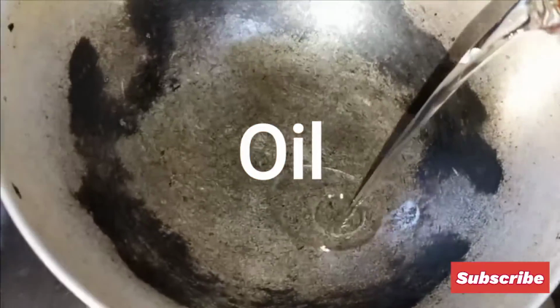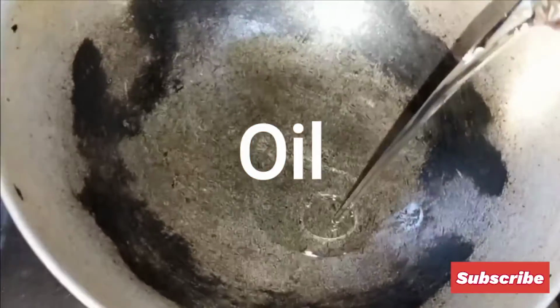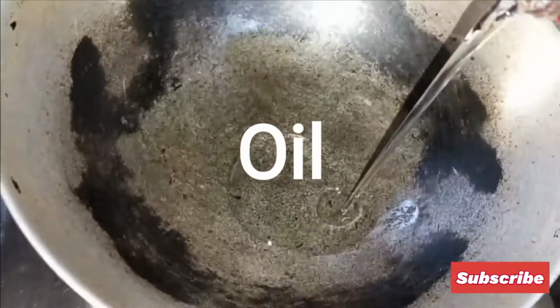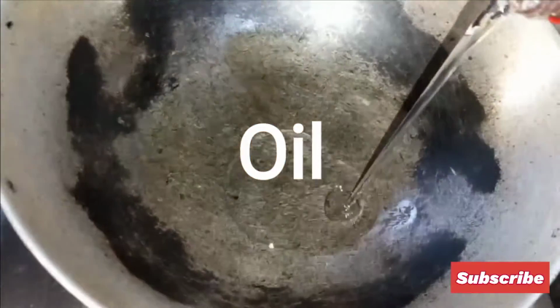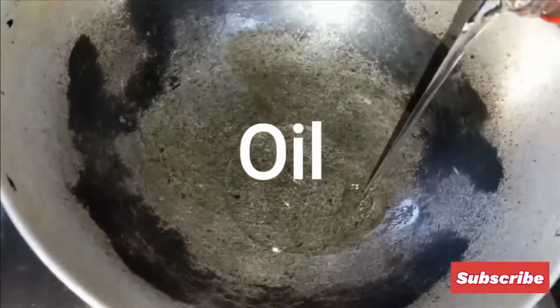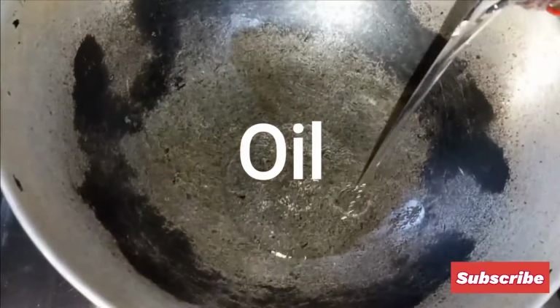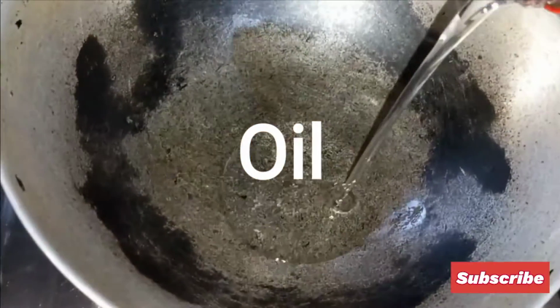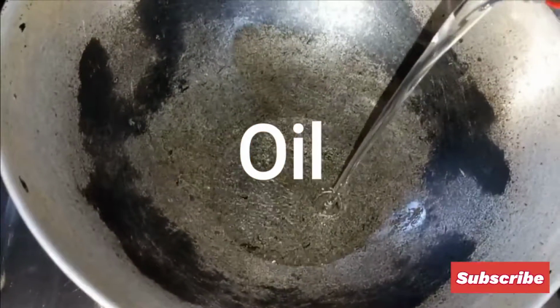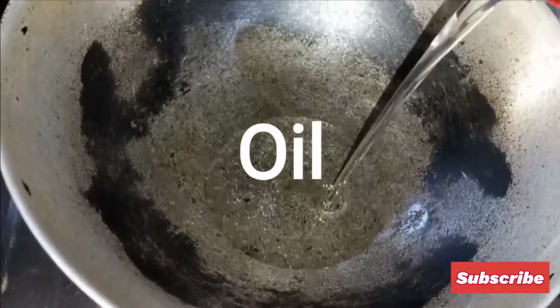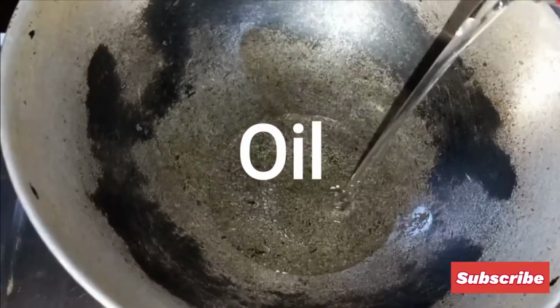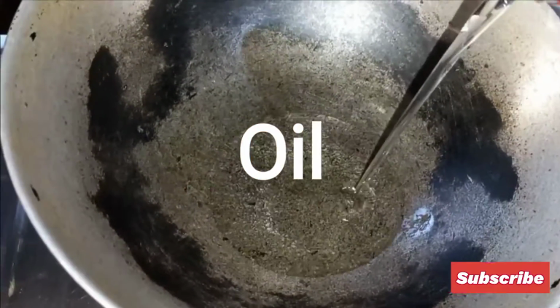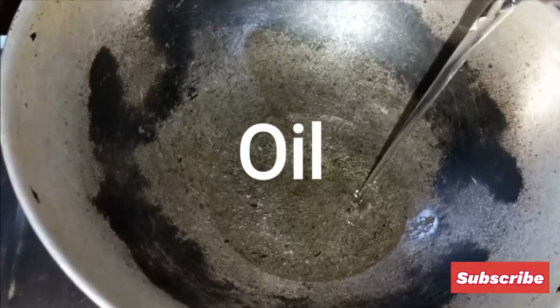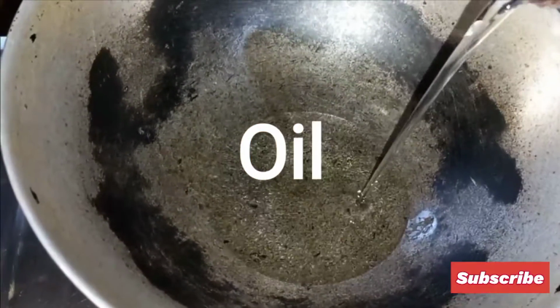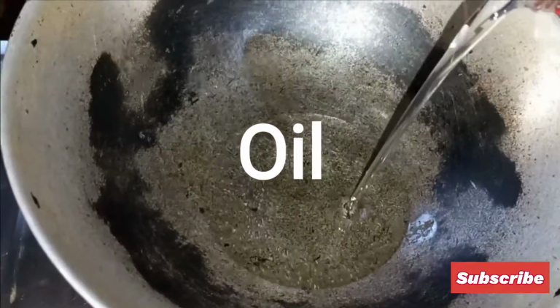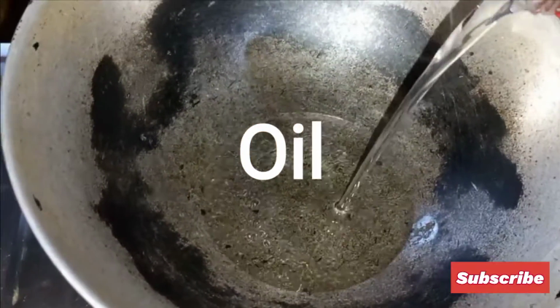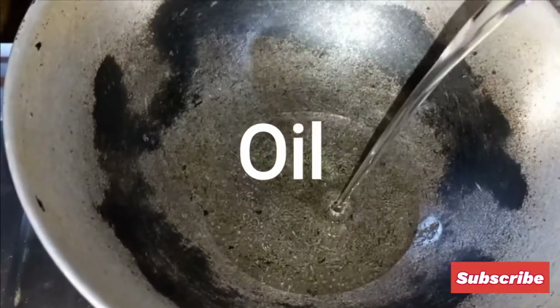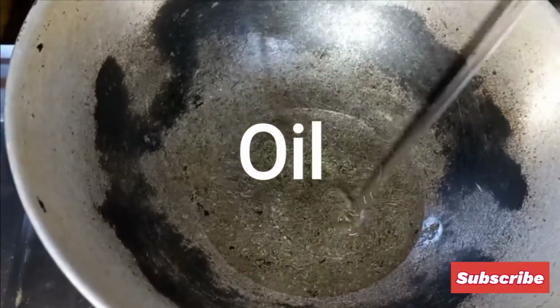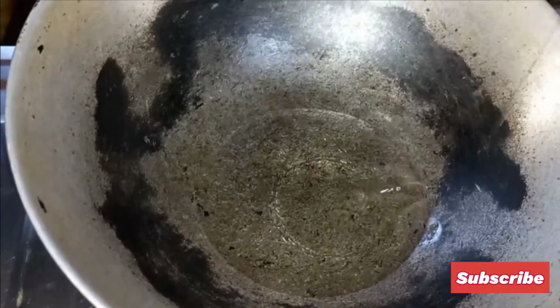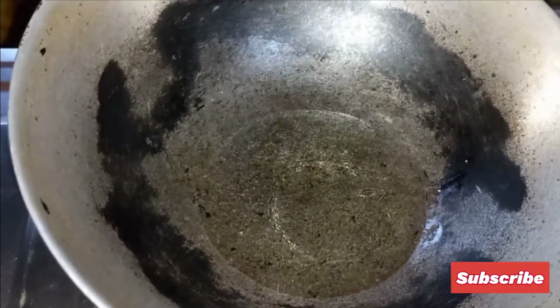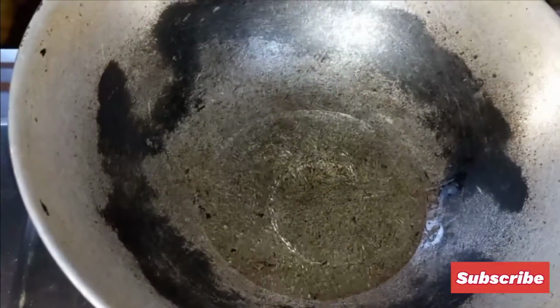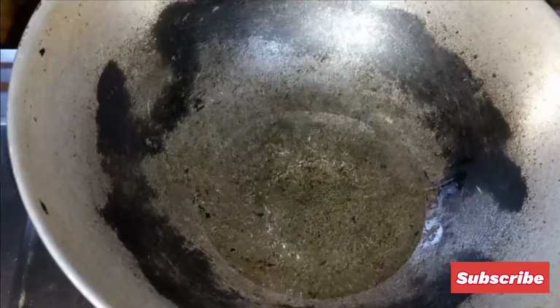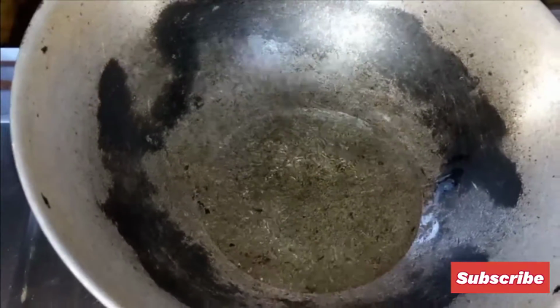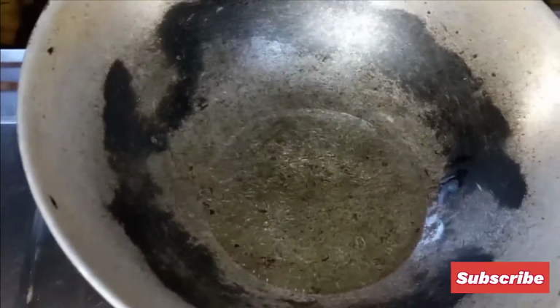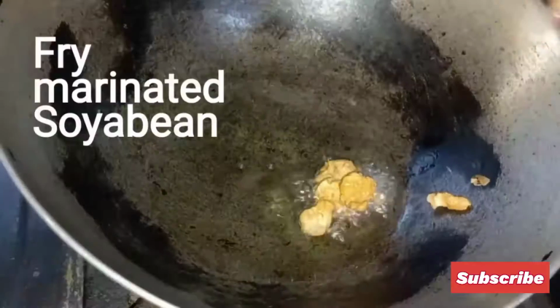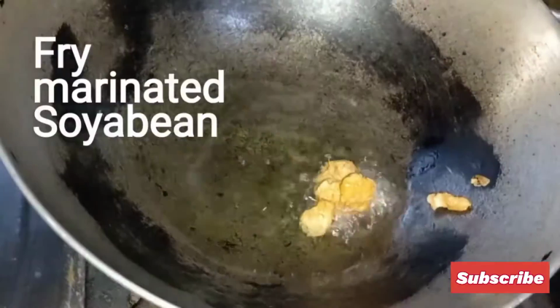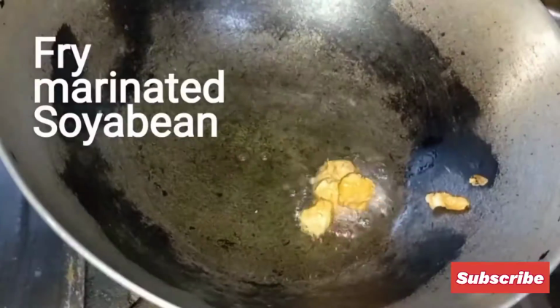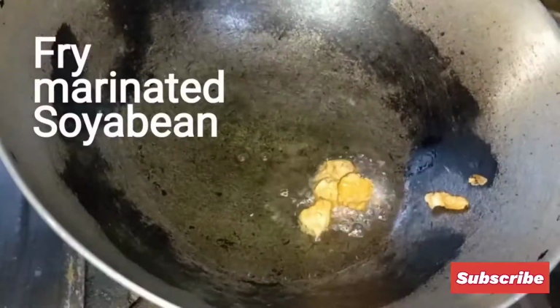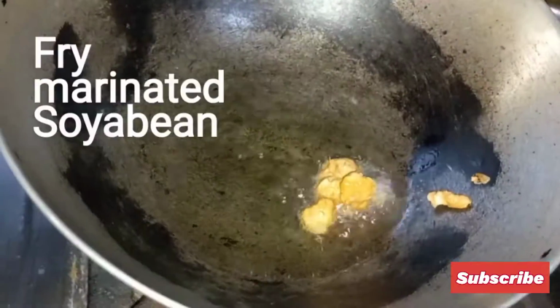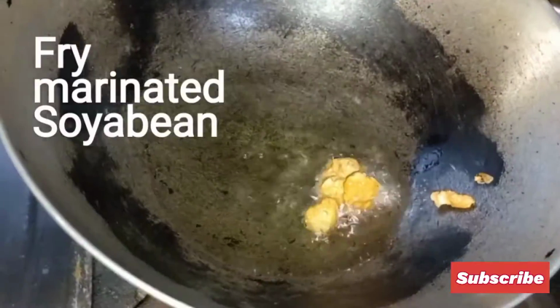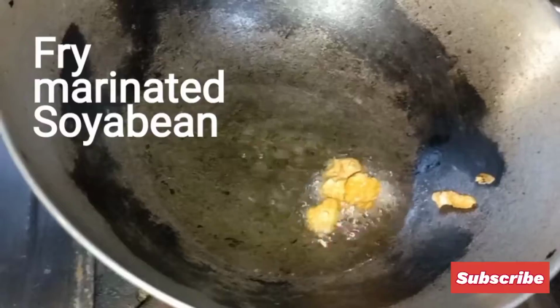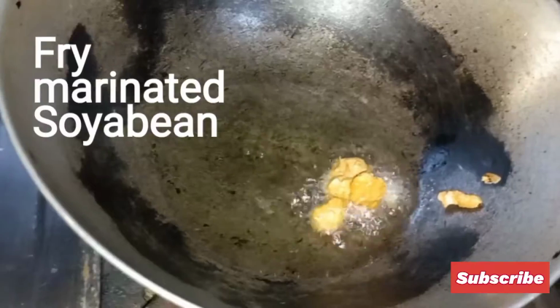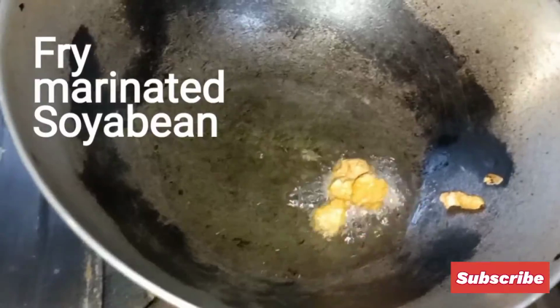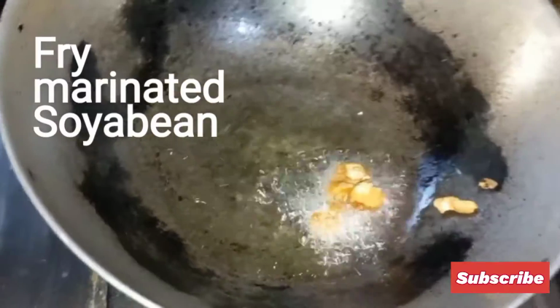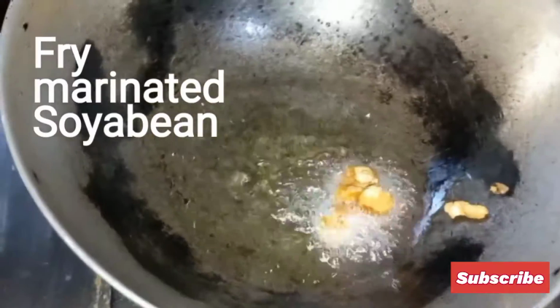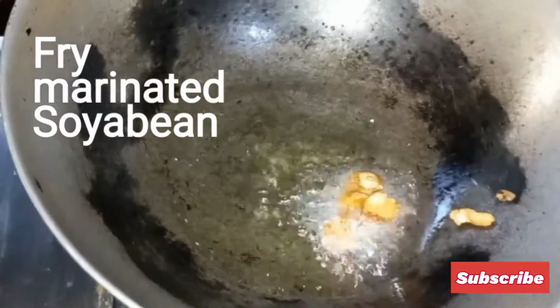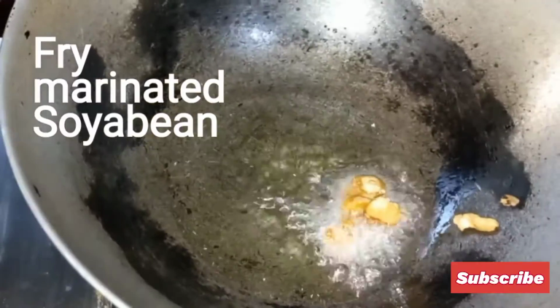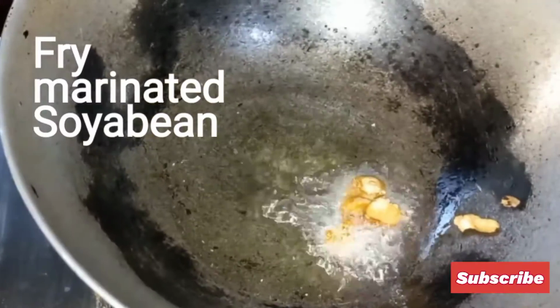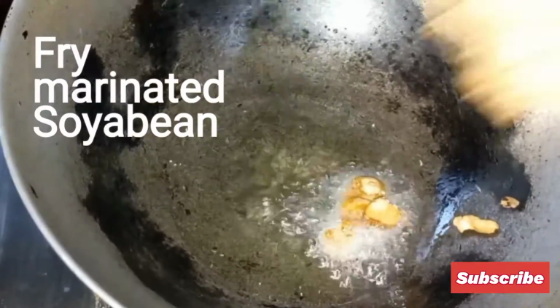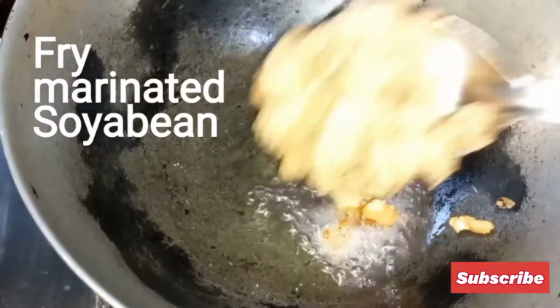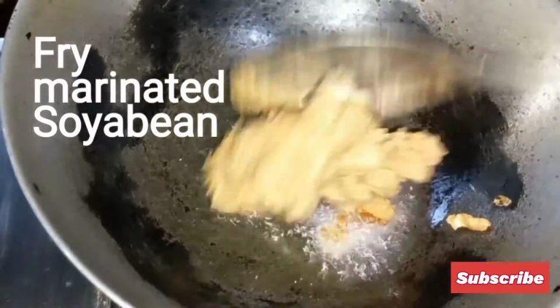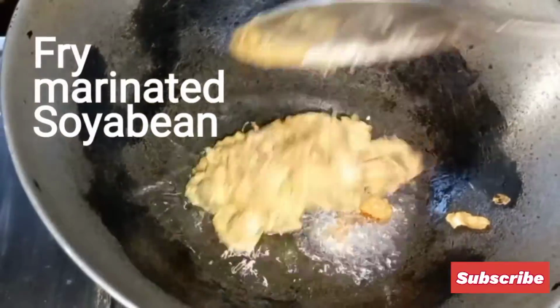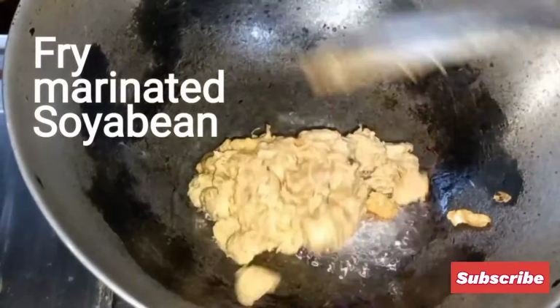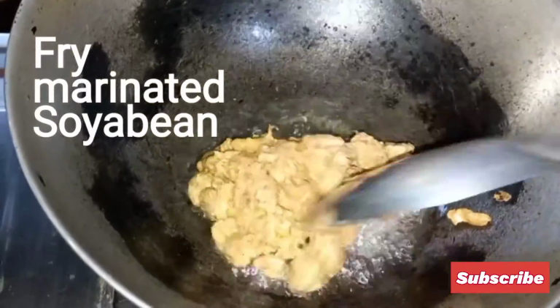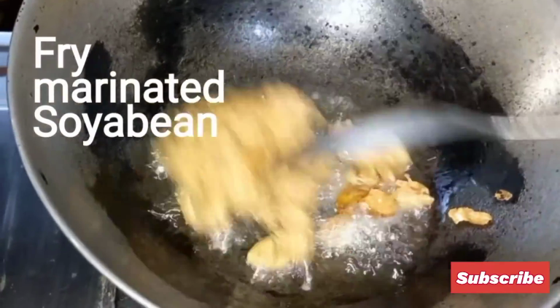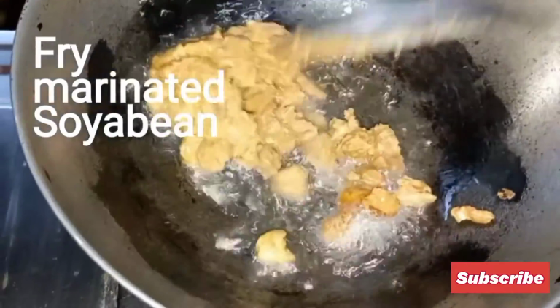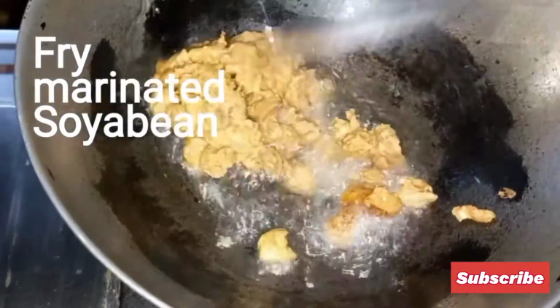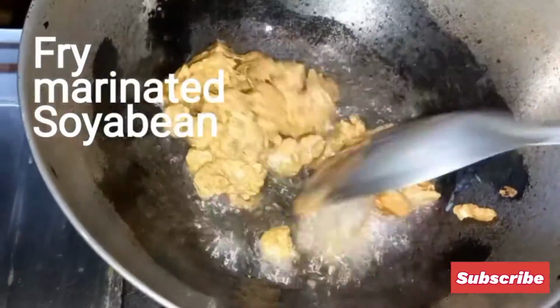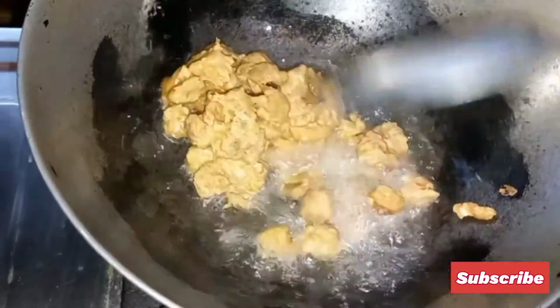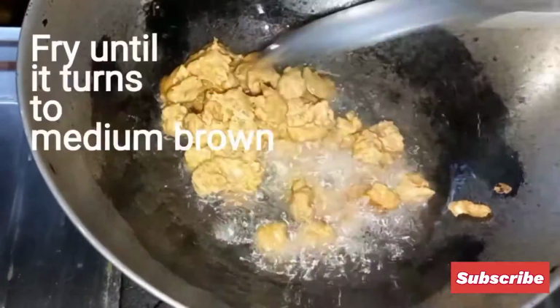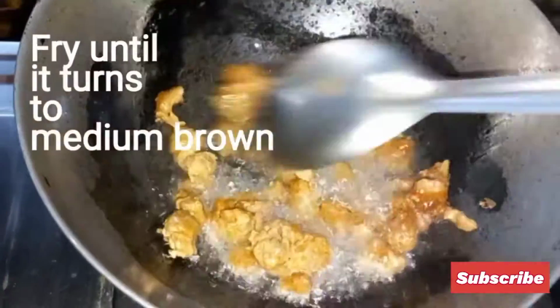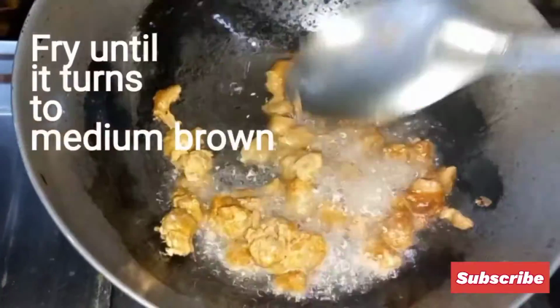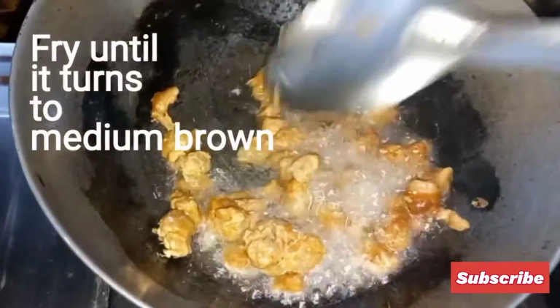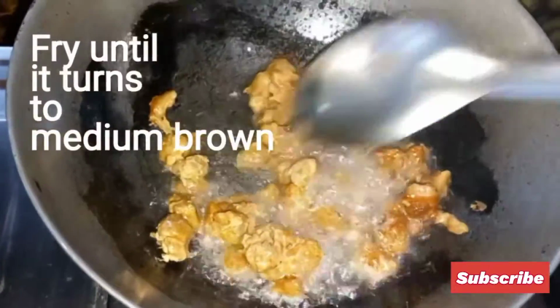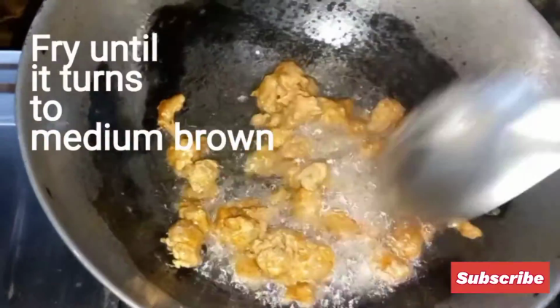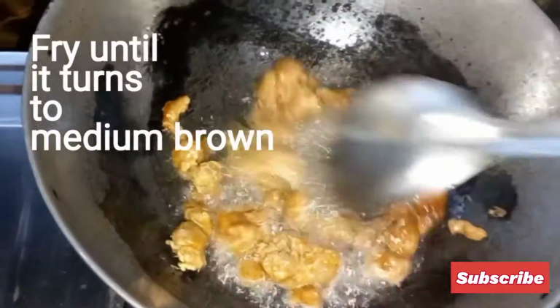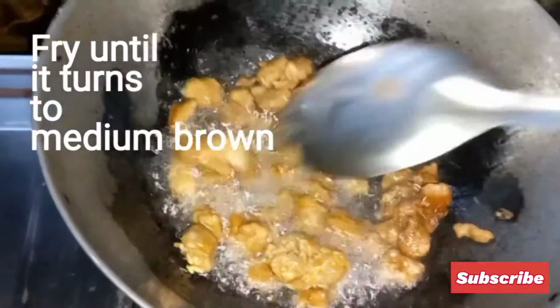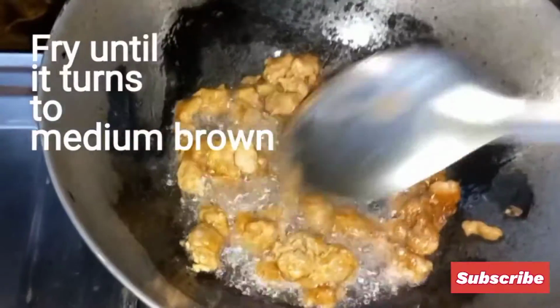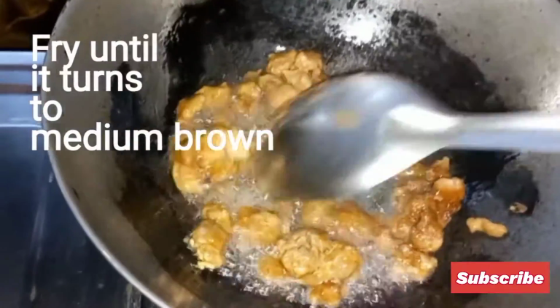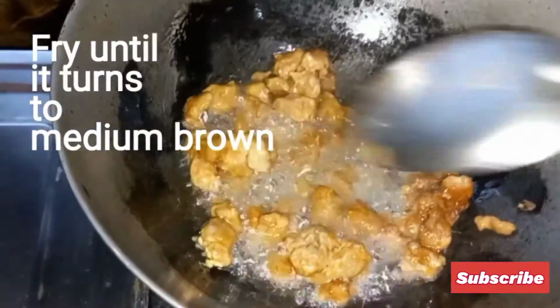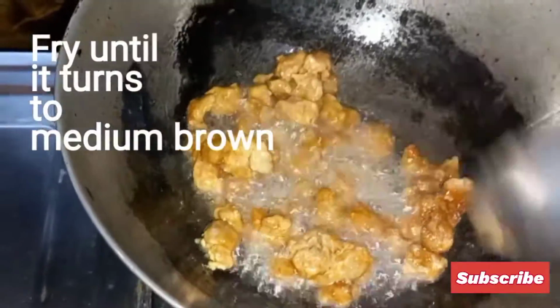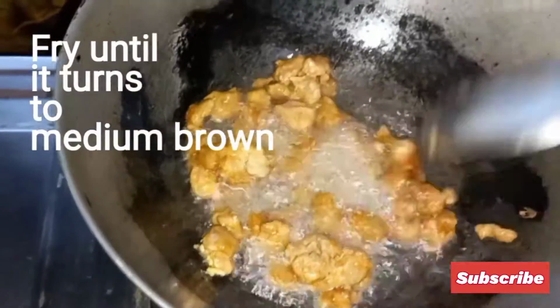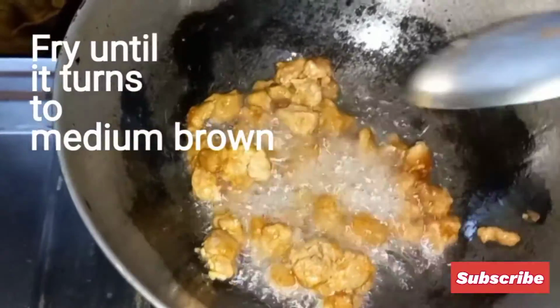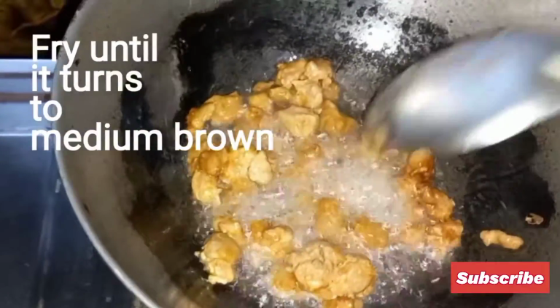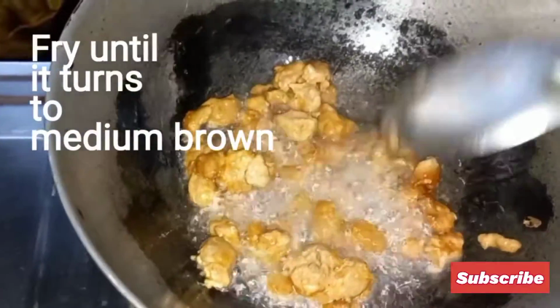Now add oil and then fry the marinated soybean. Fry until it turns to a medium brown color.